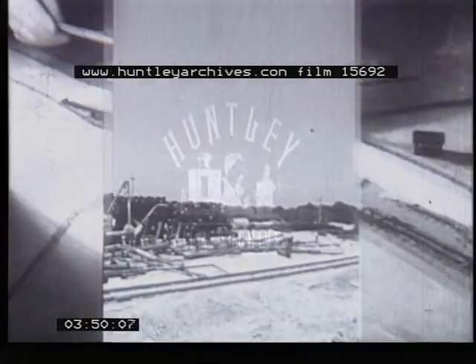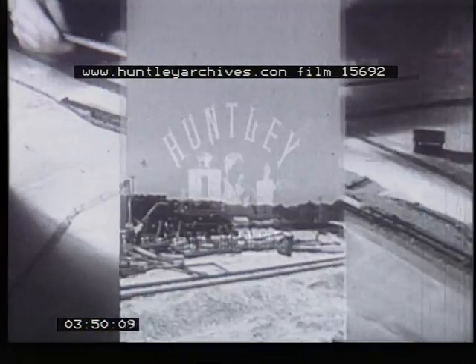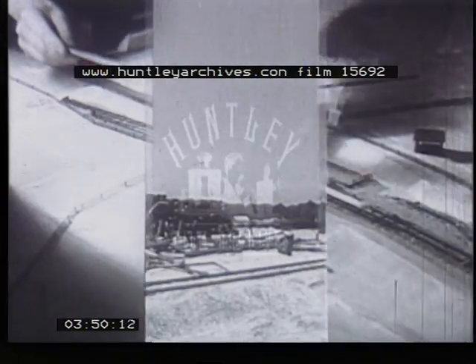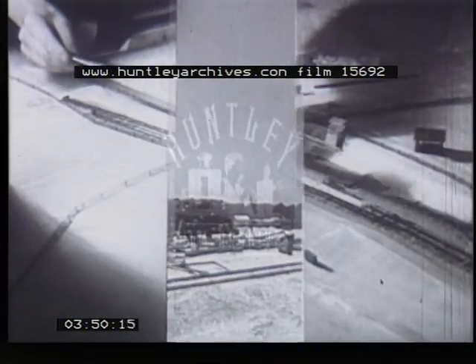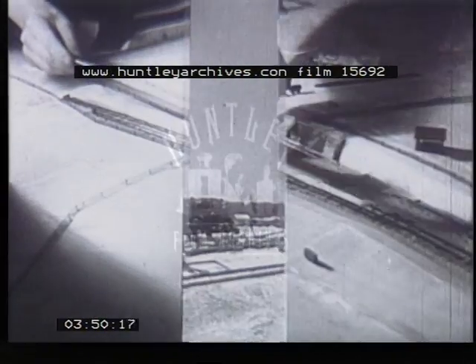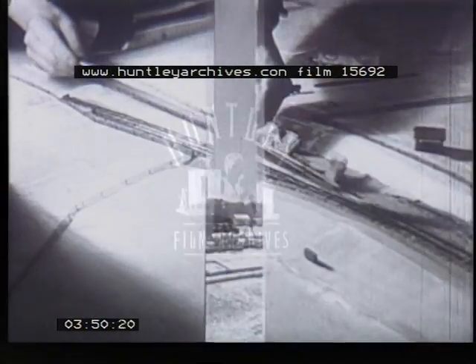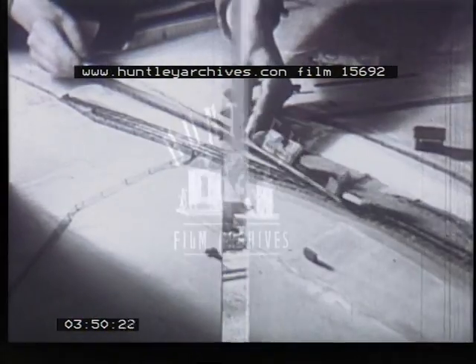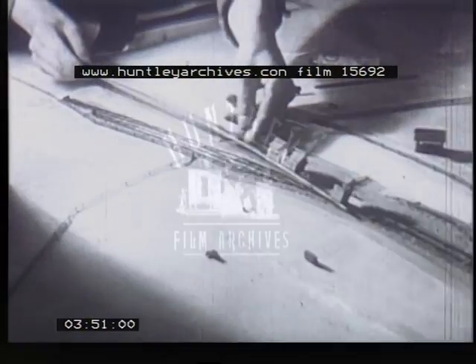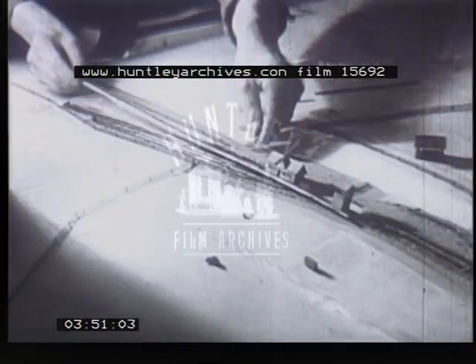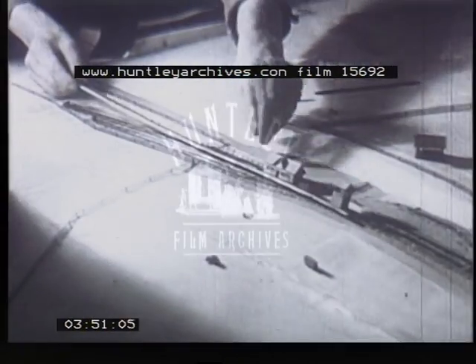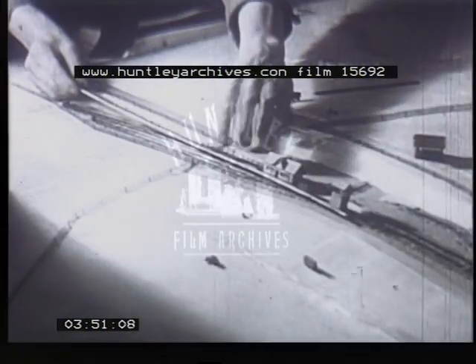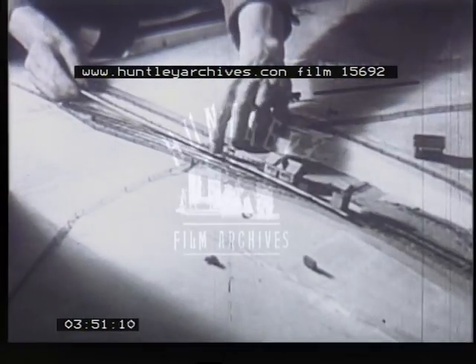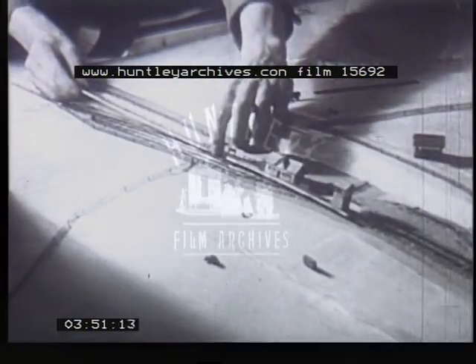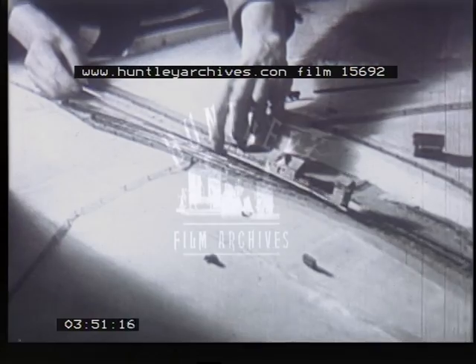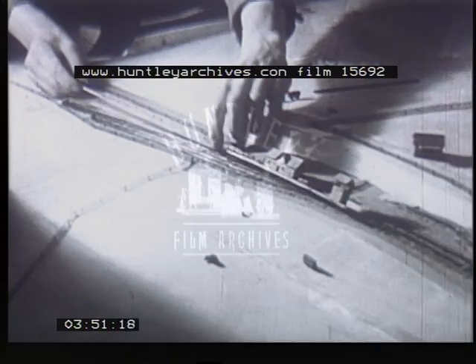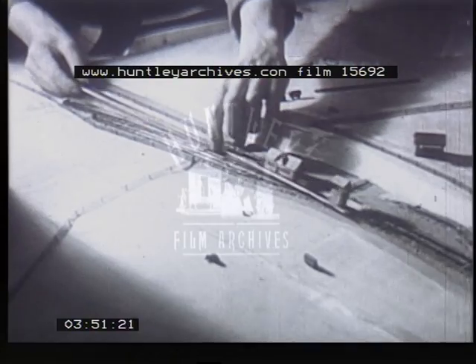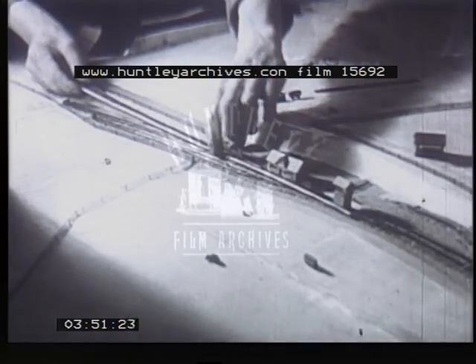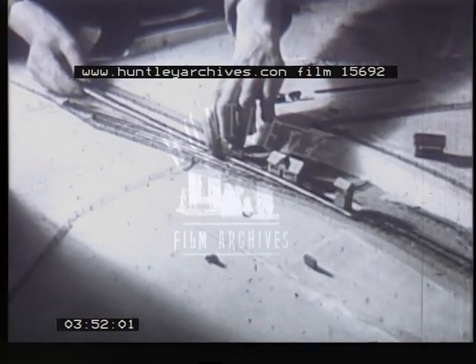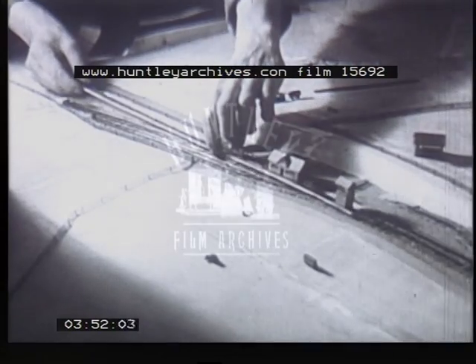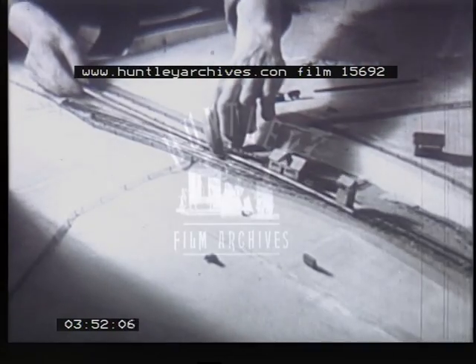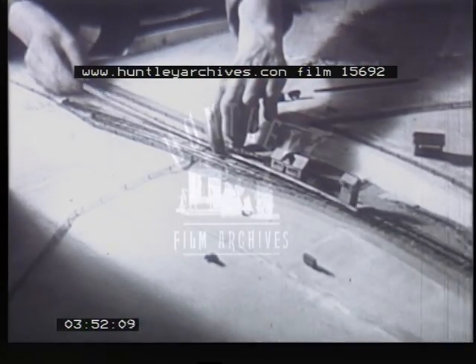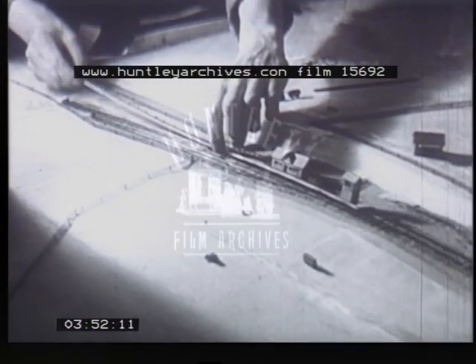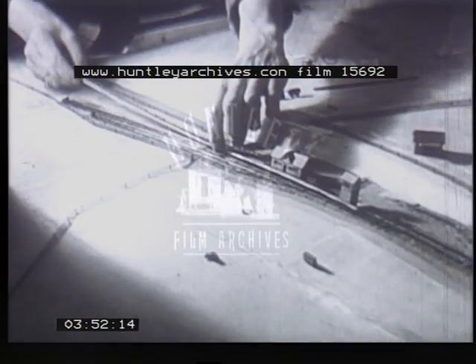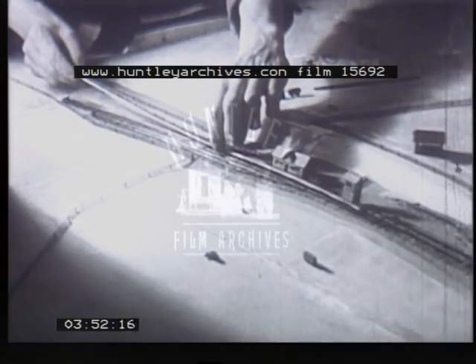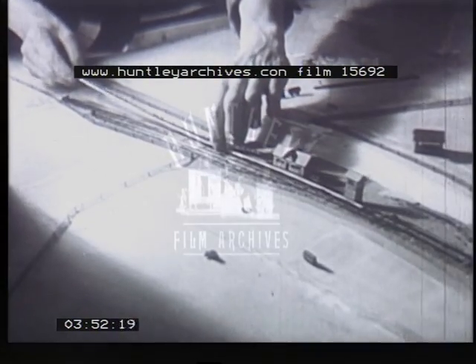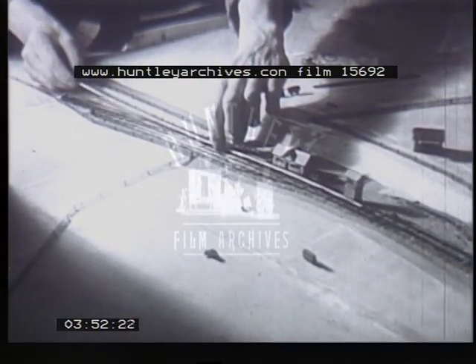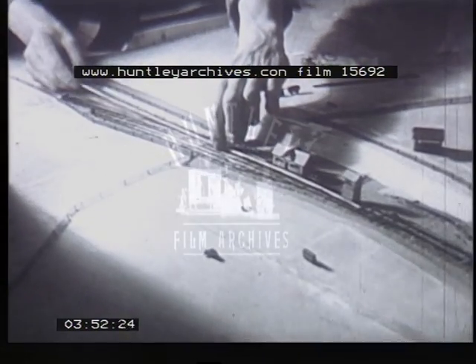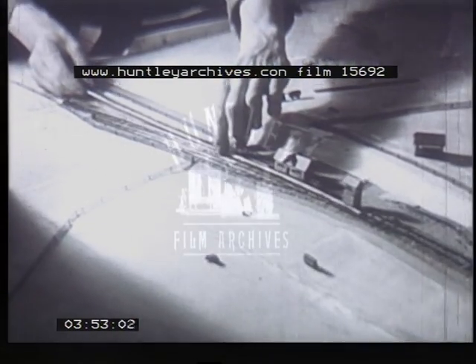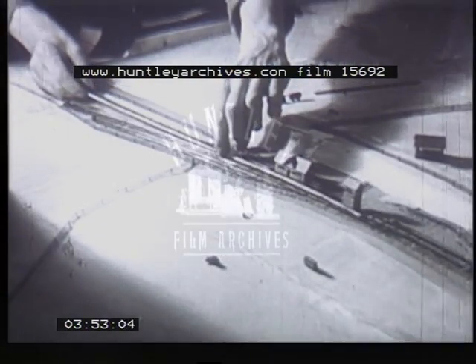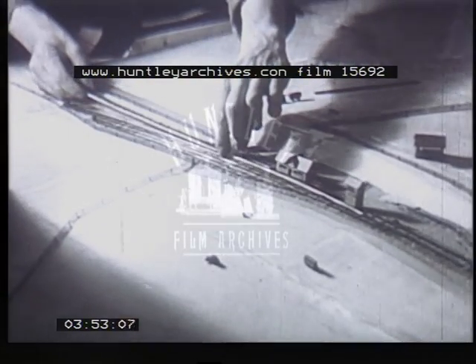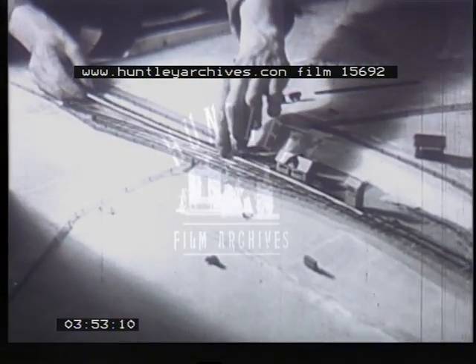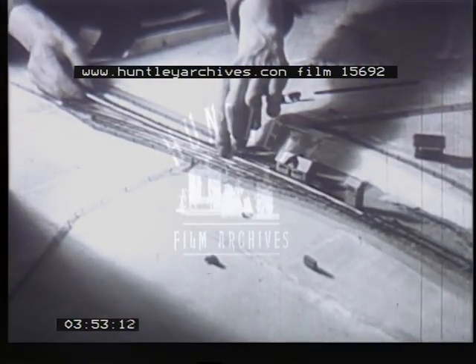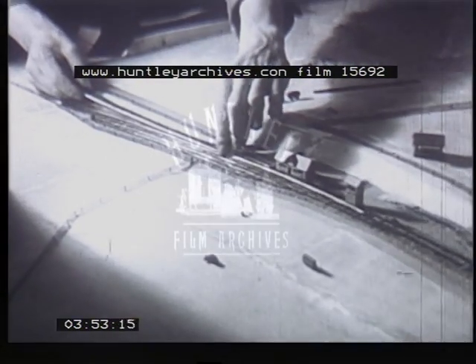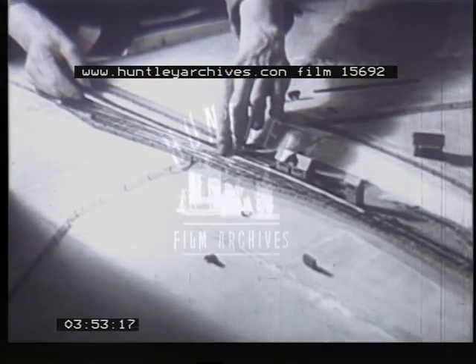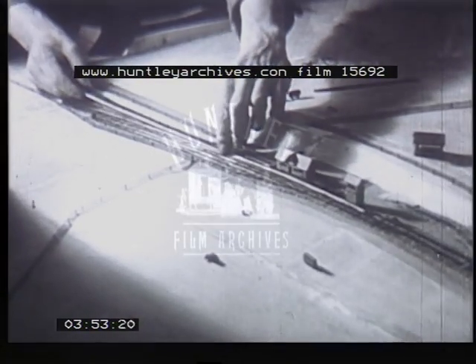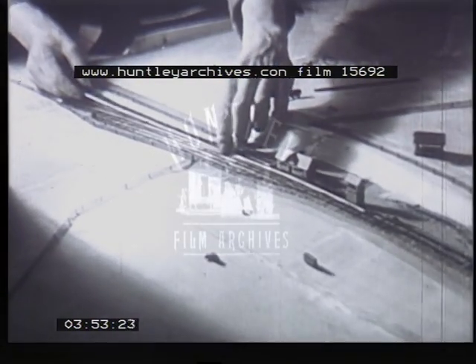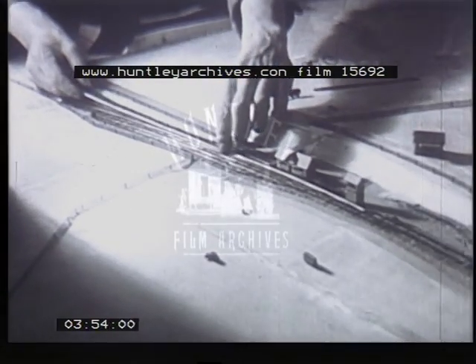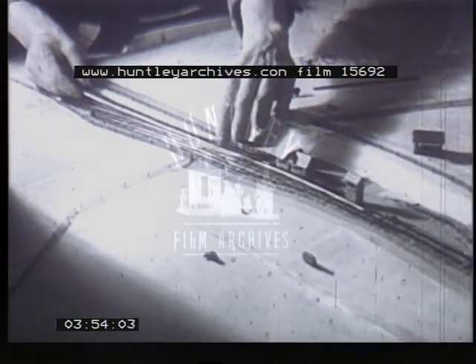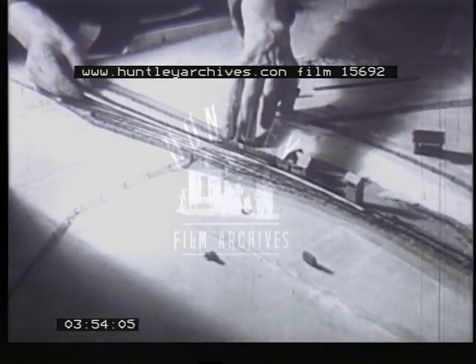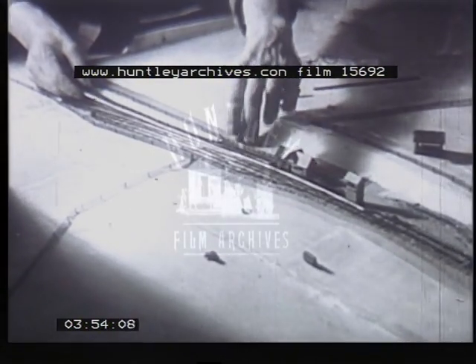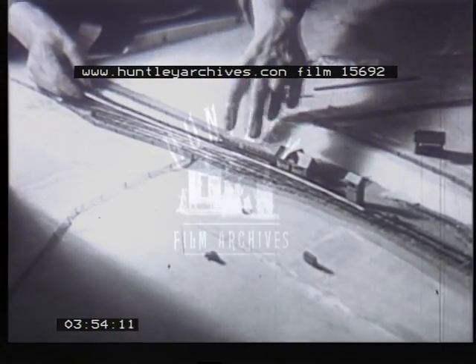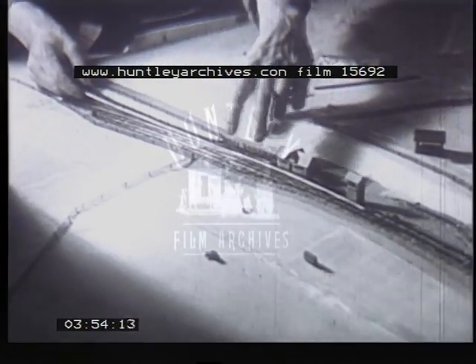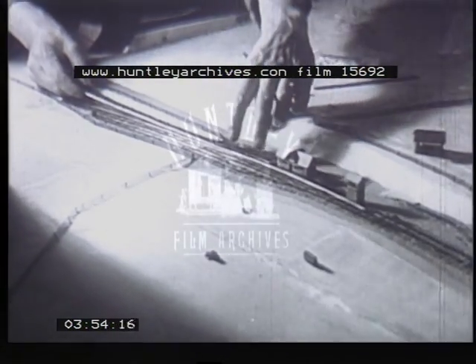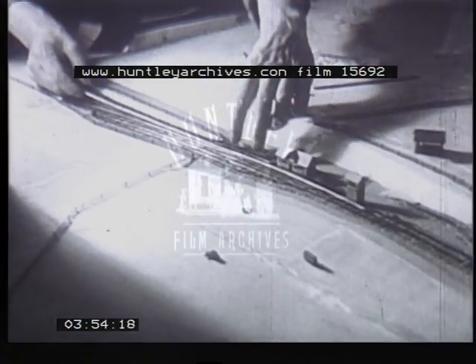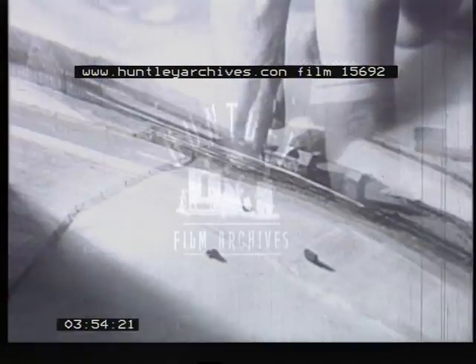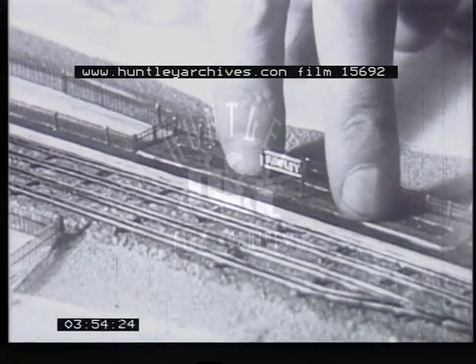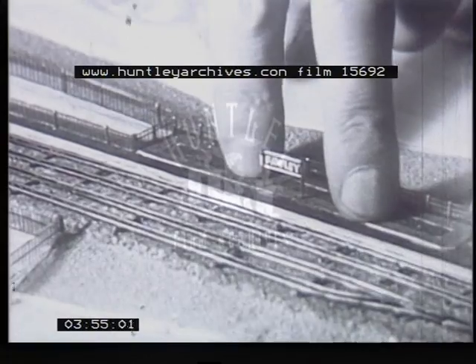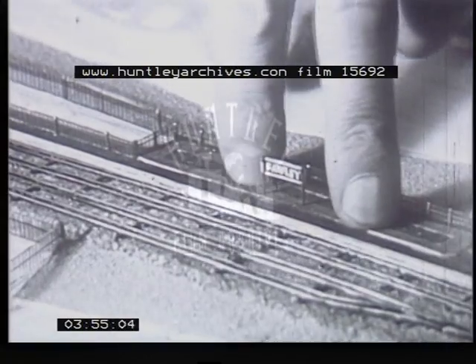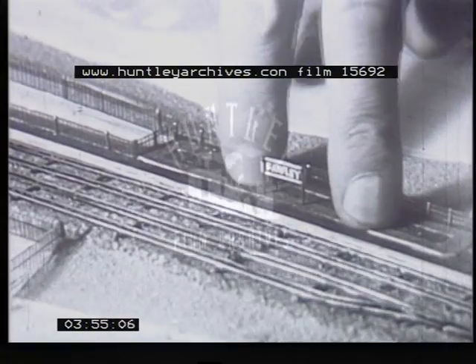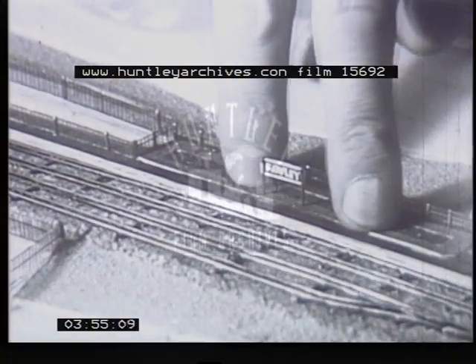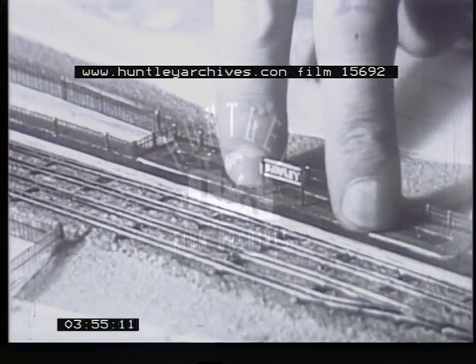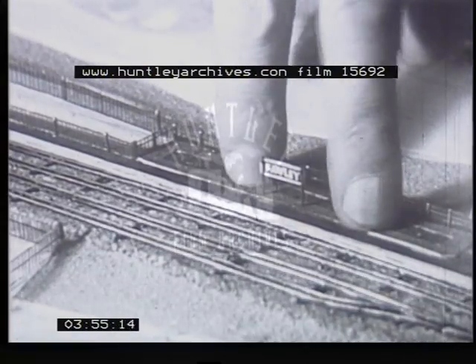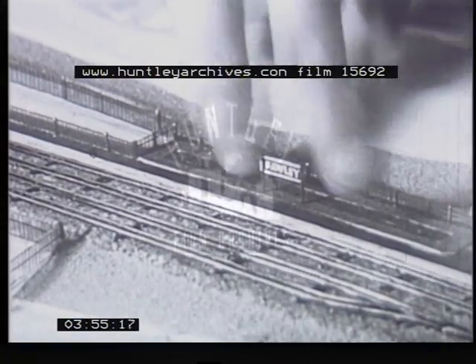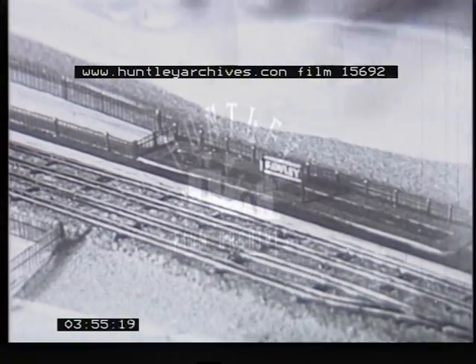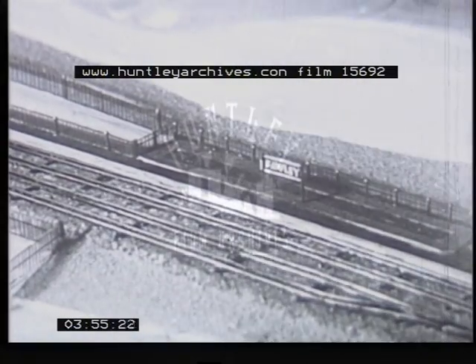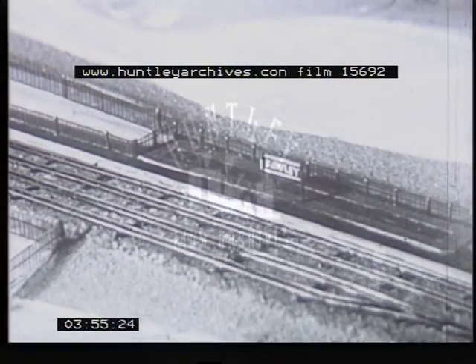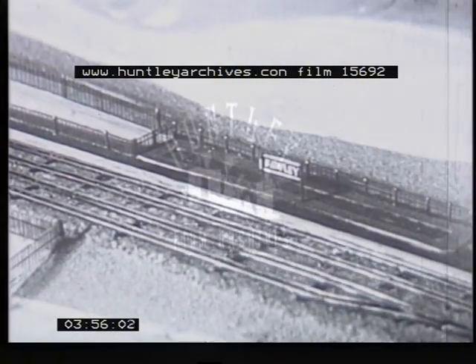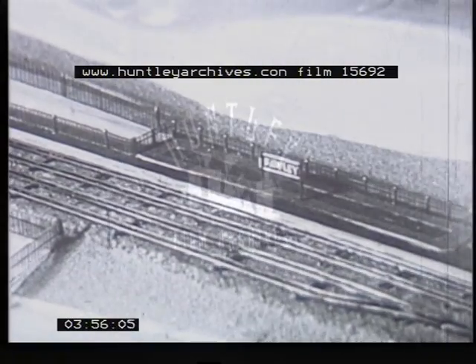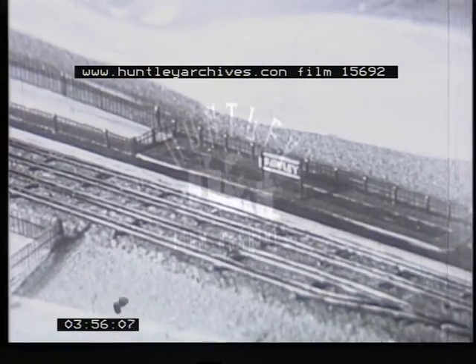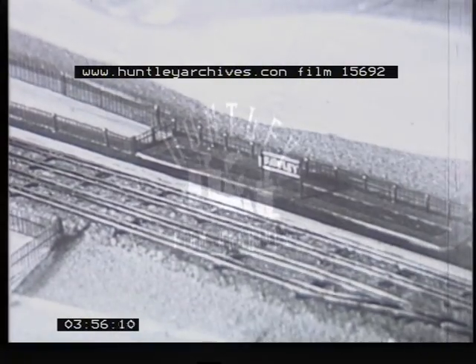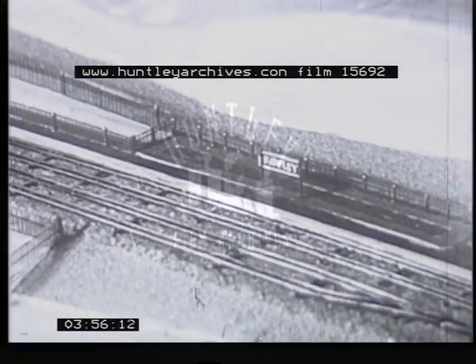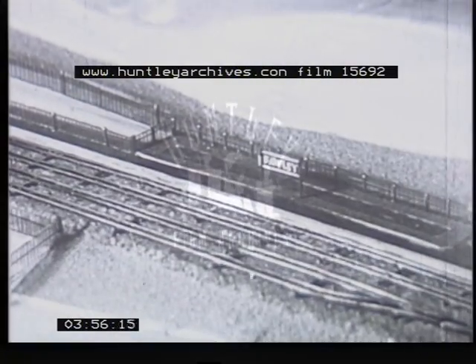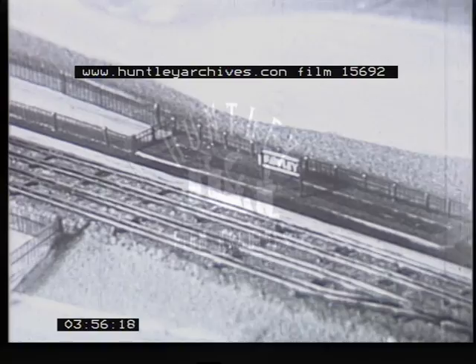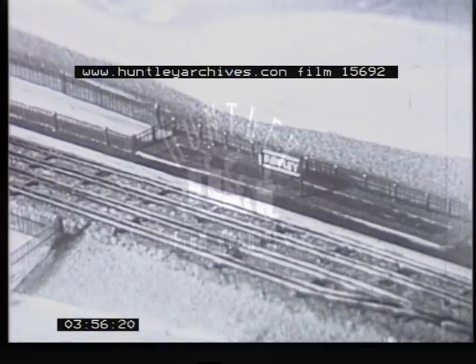Believe it or not, the miniature Fawley station was made out of bits of old office files, cut up and glued together.